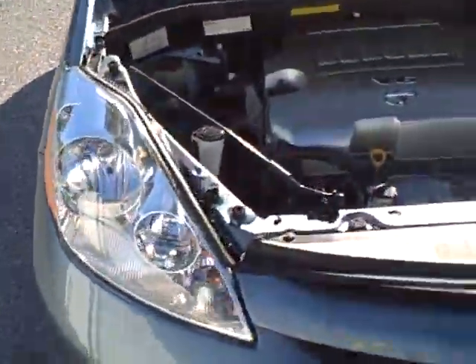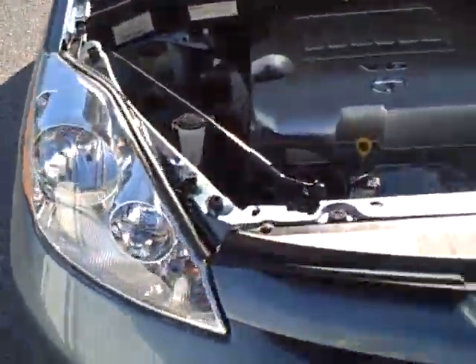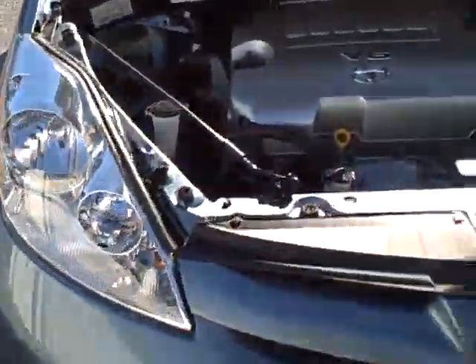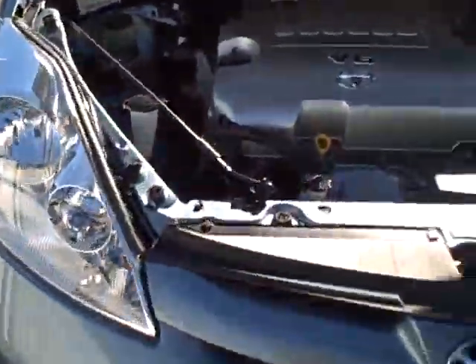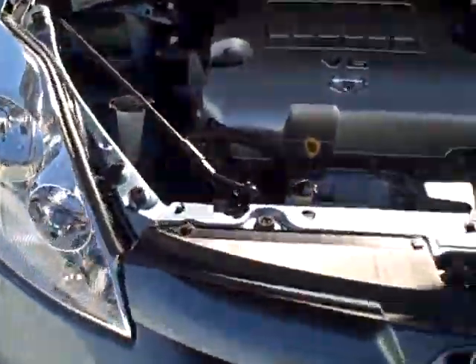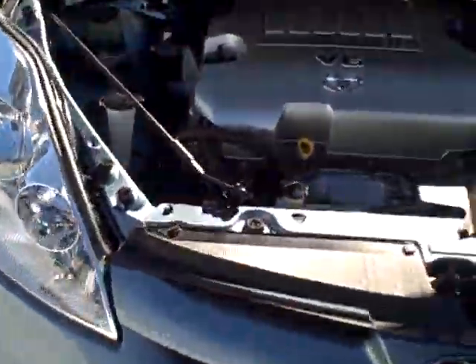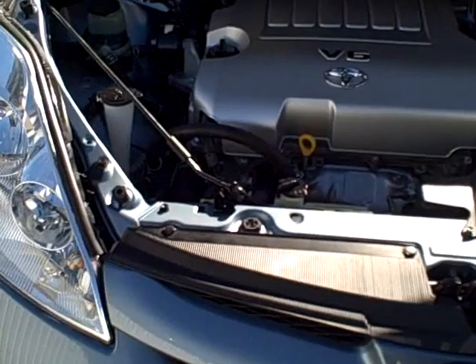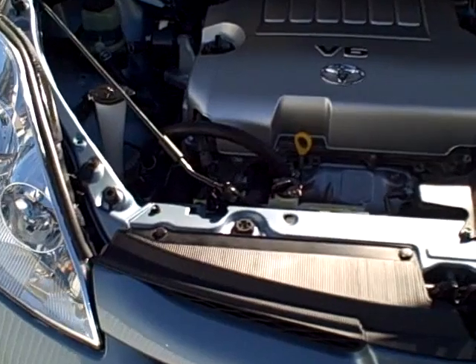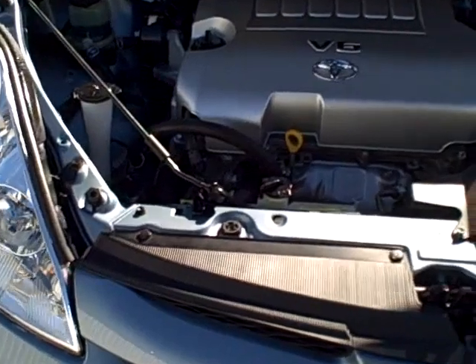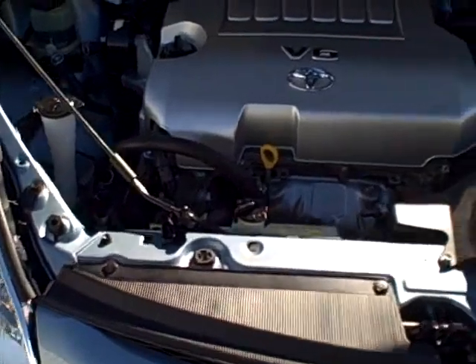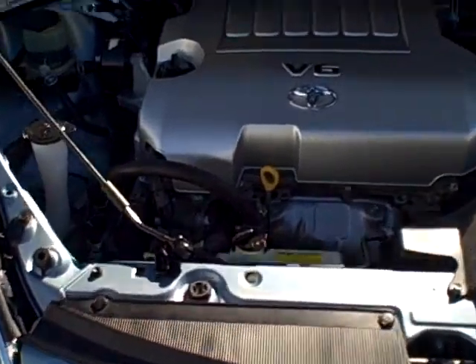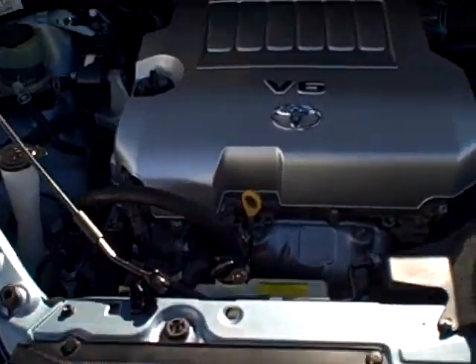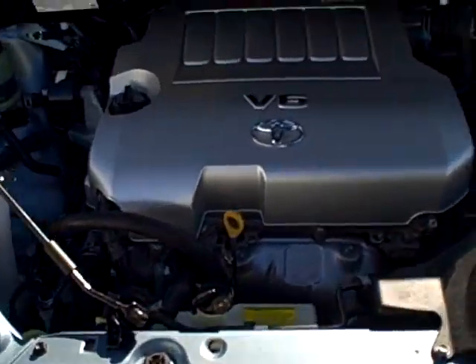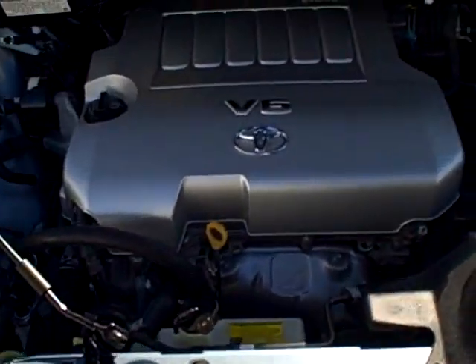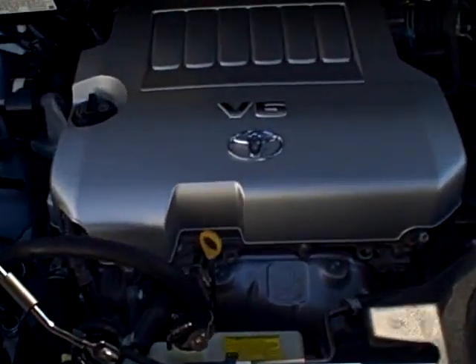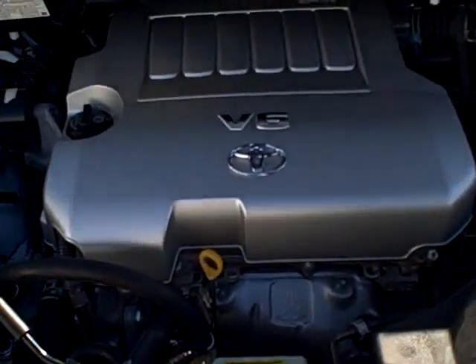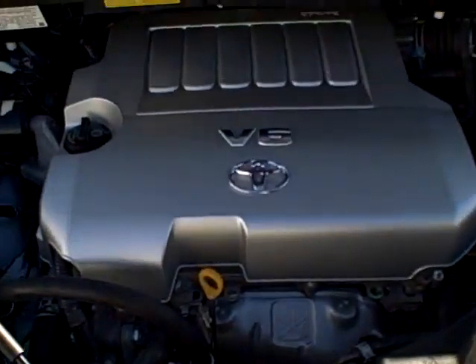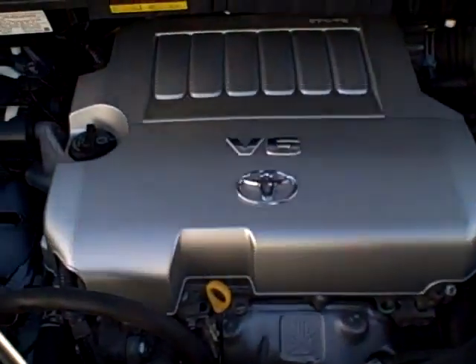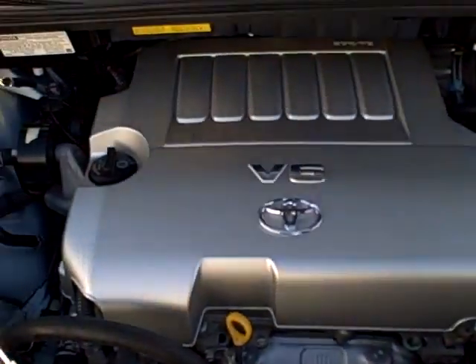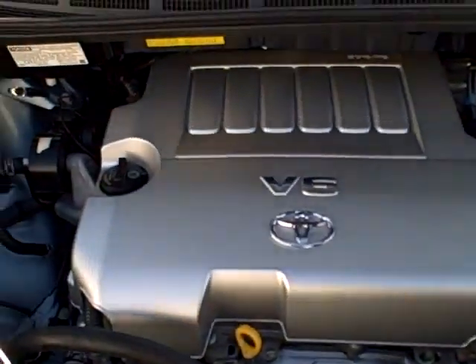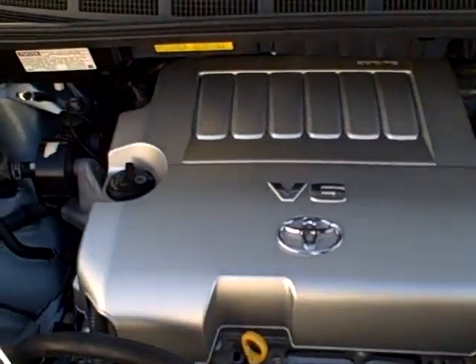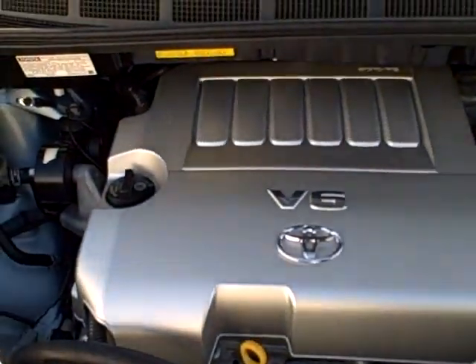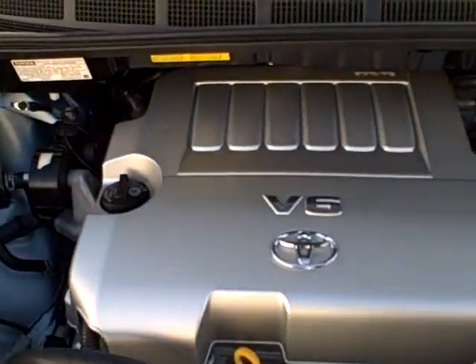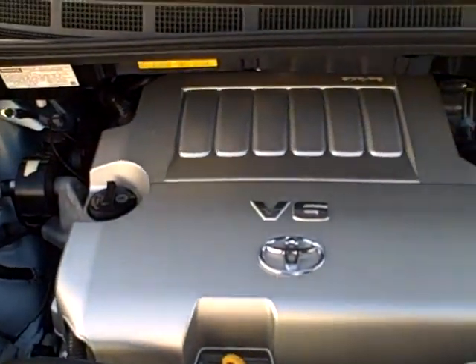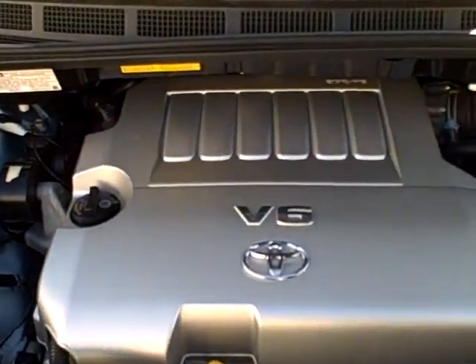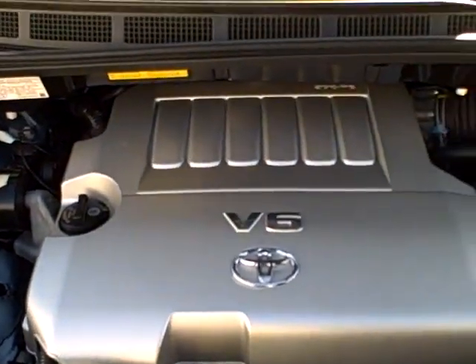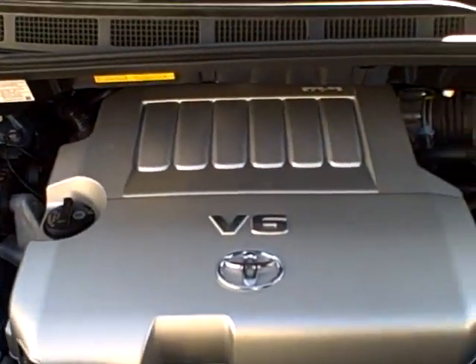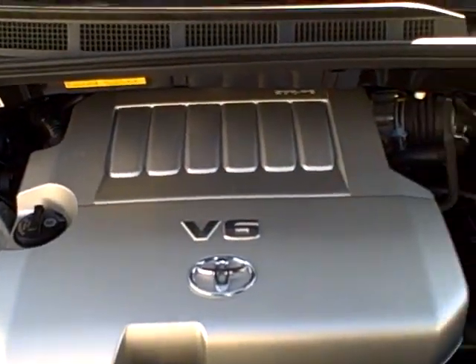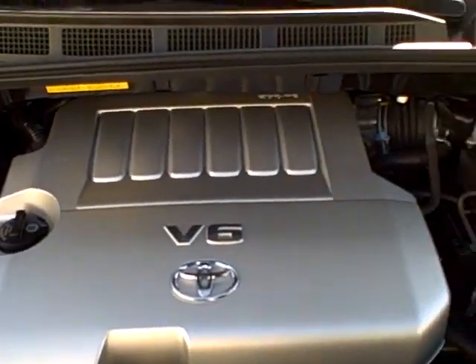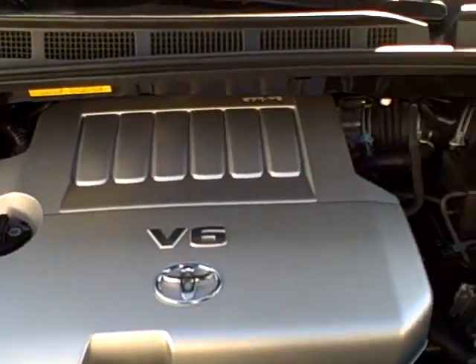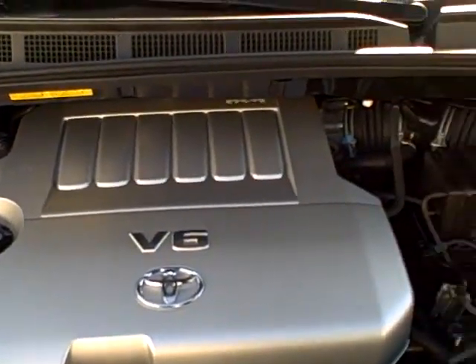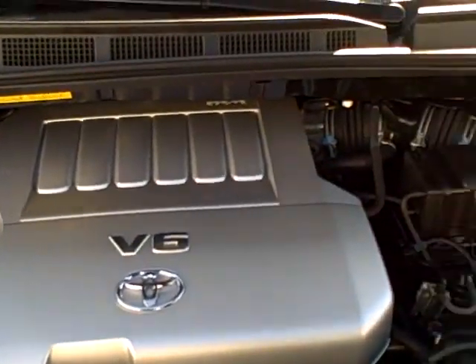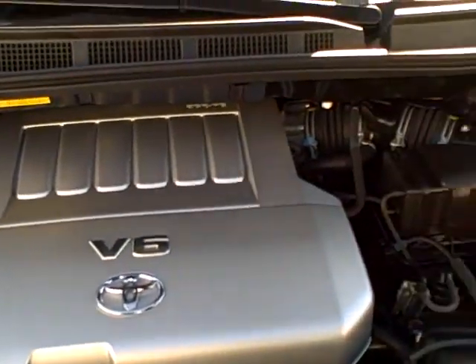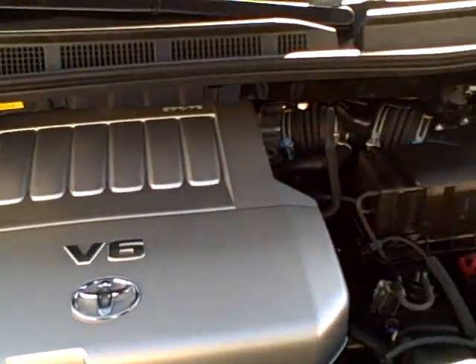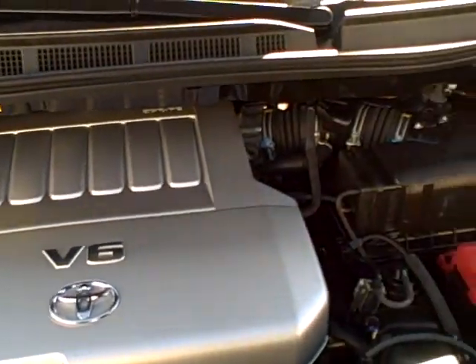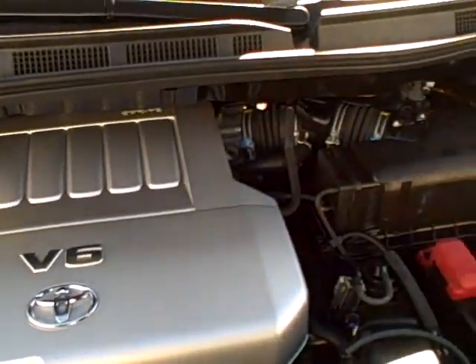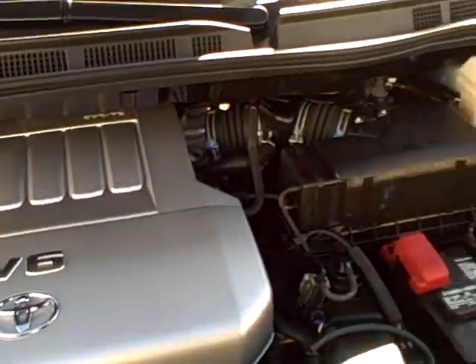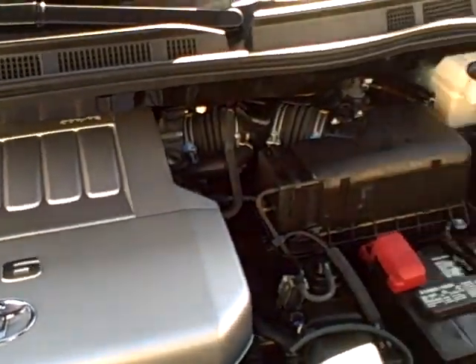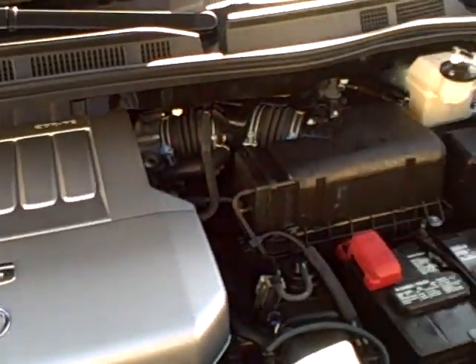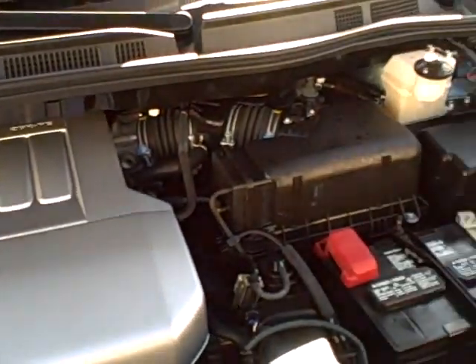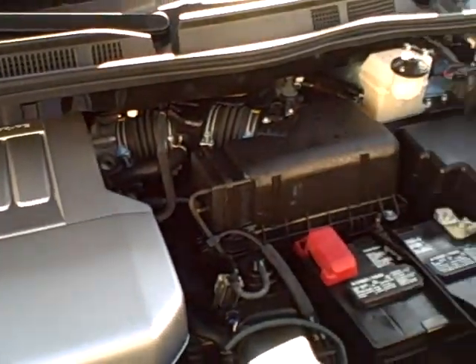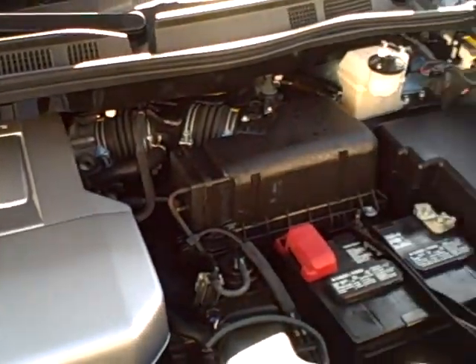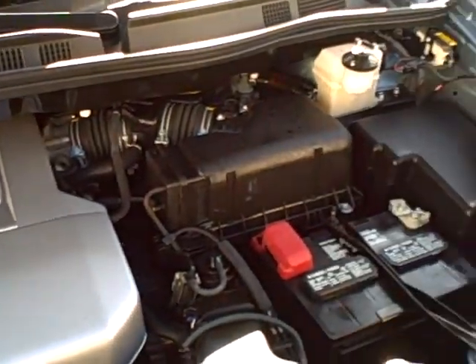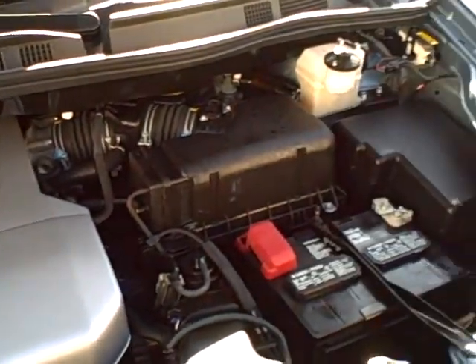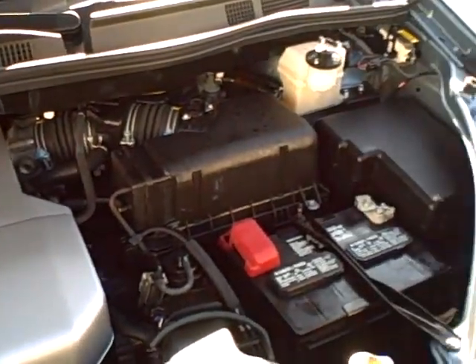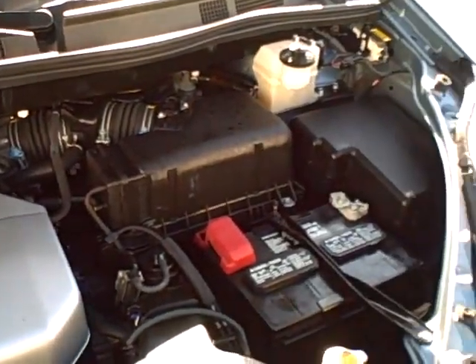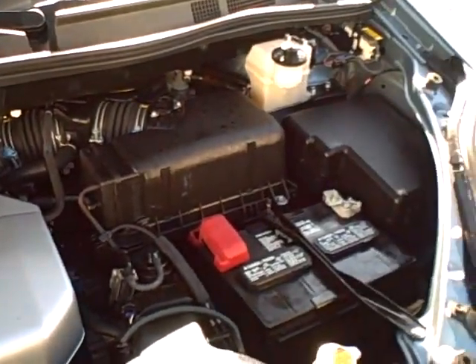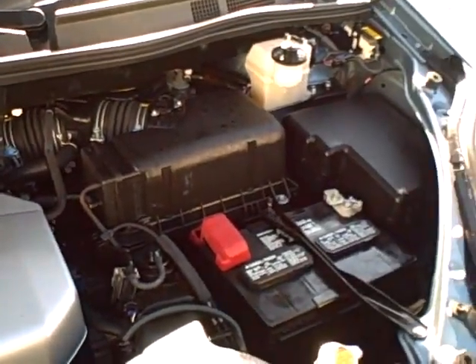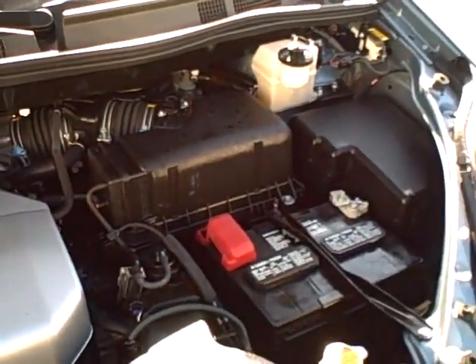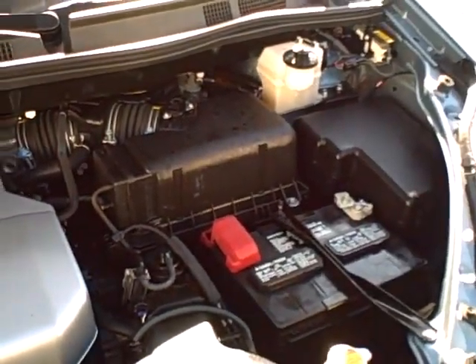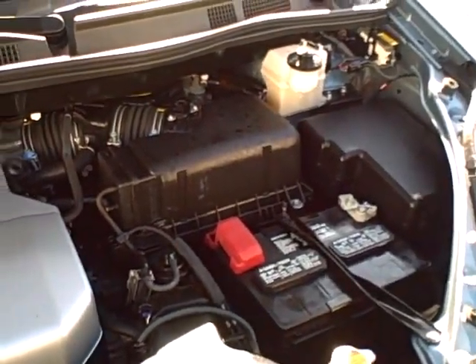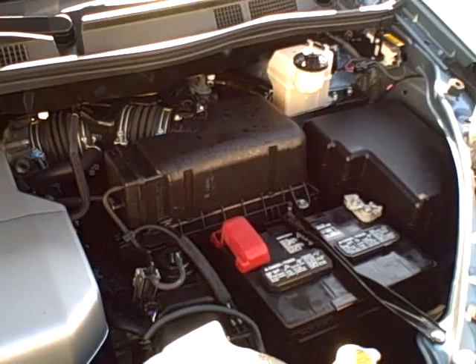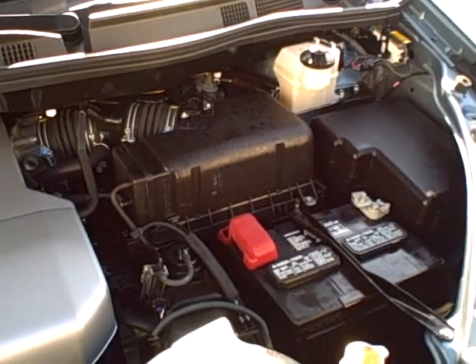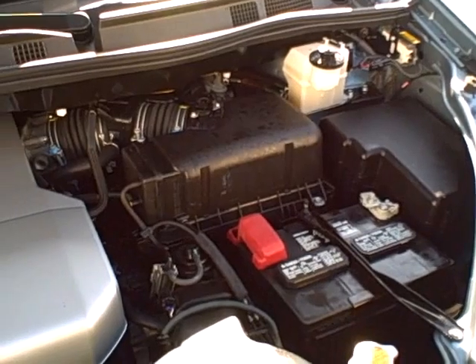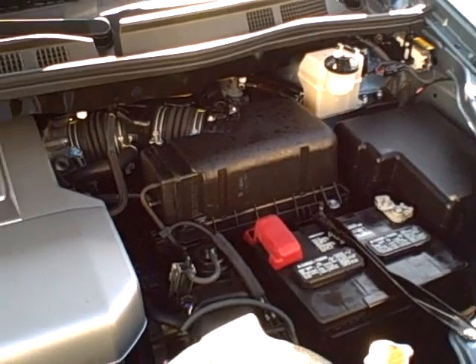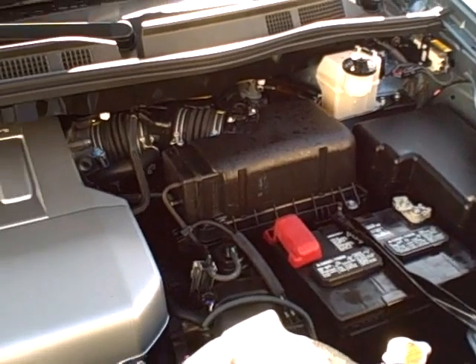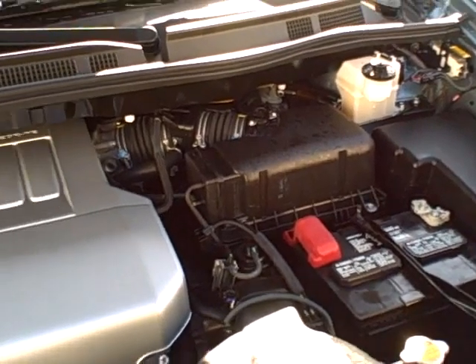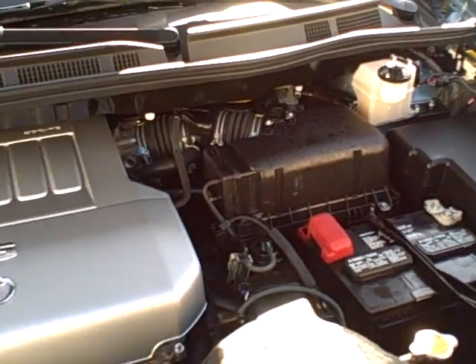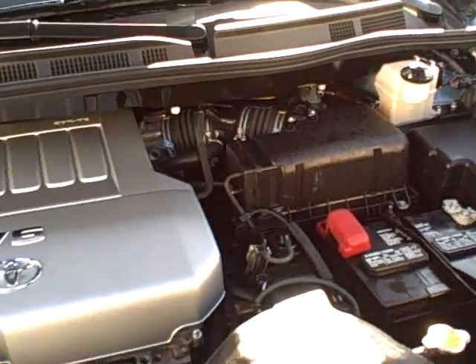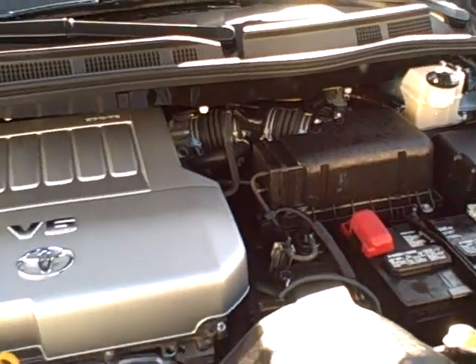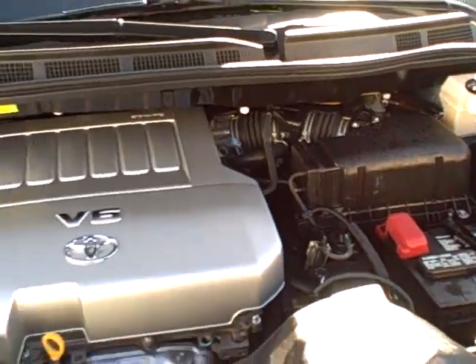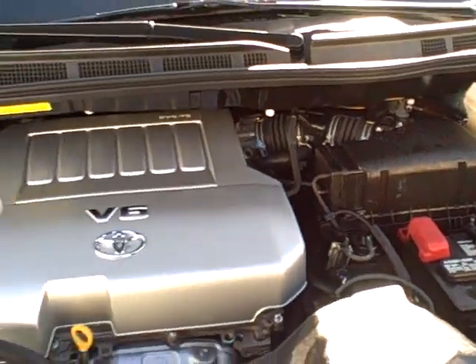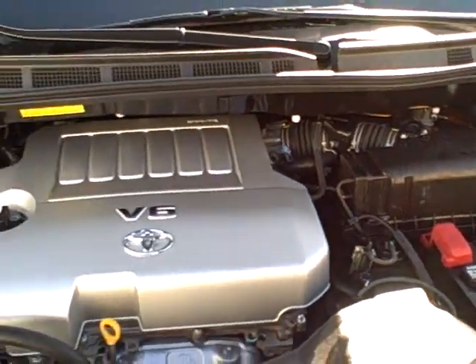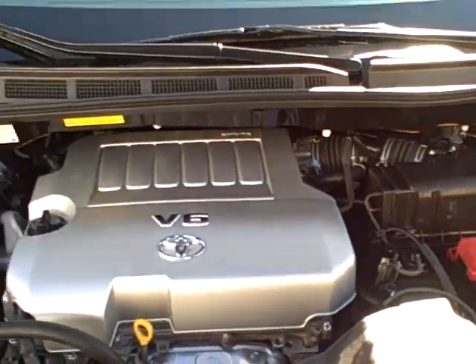It's equipped with a 3.5-liter V6 engine producing 268 horsepower, and still getting about 25 miles per gallon on the highway.